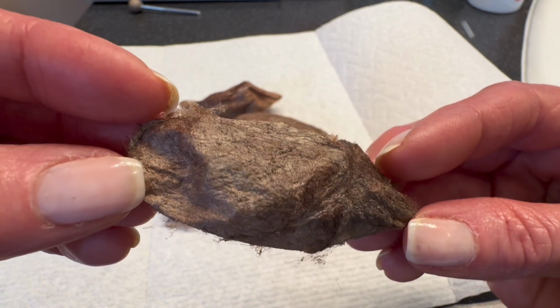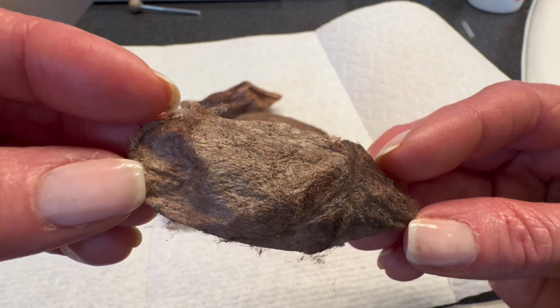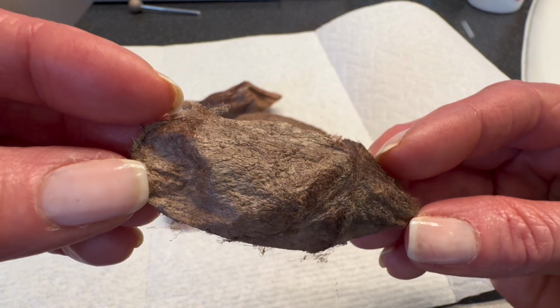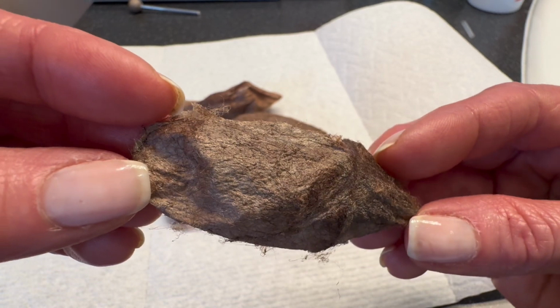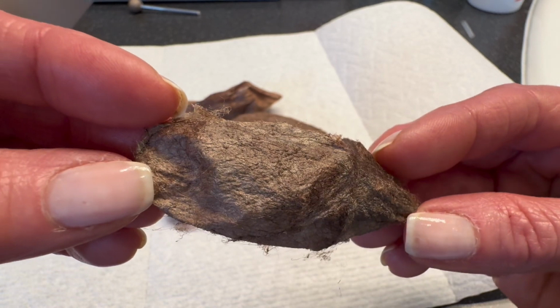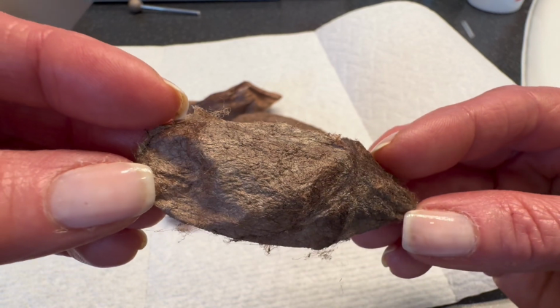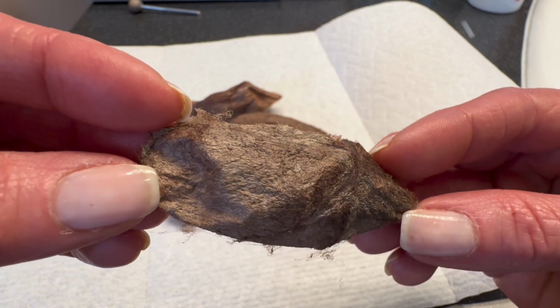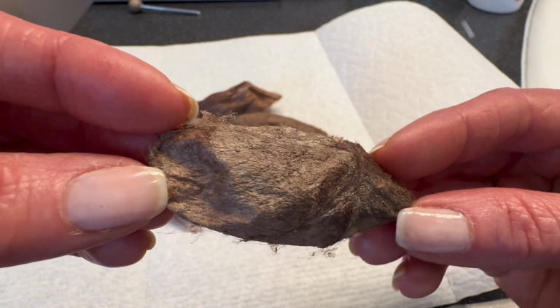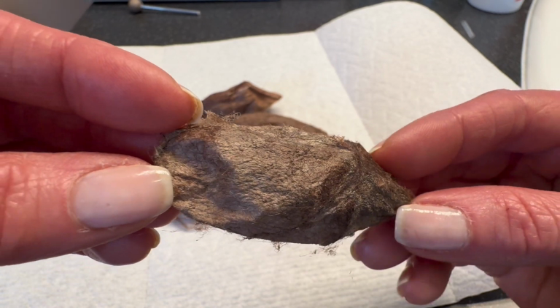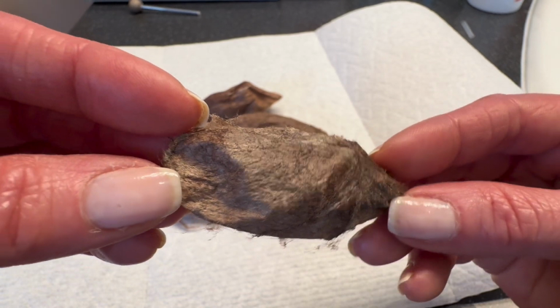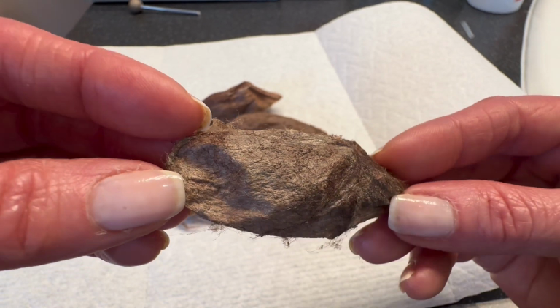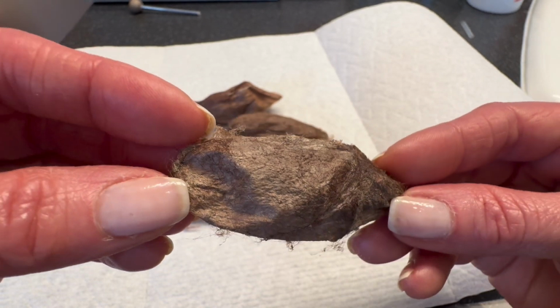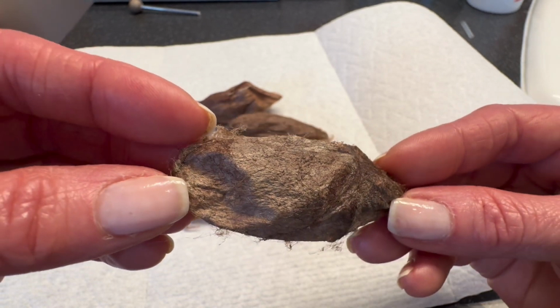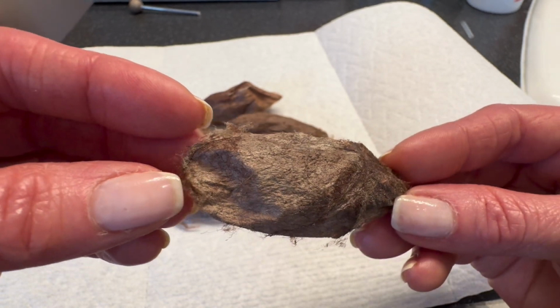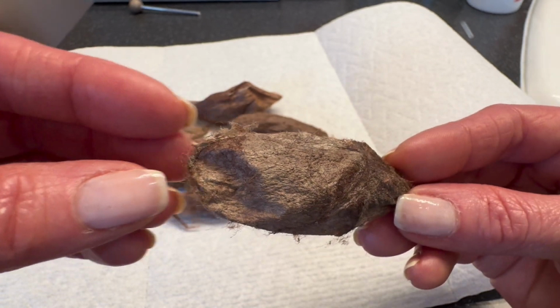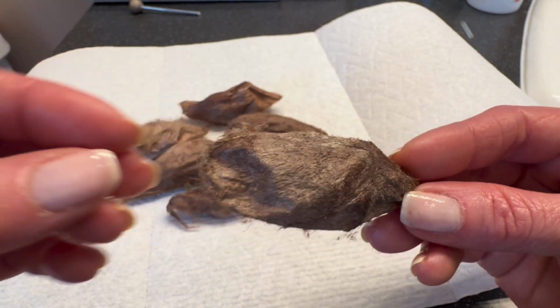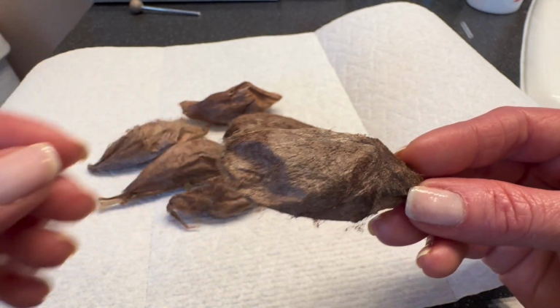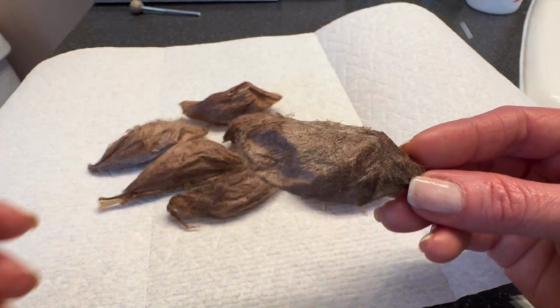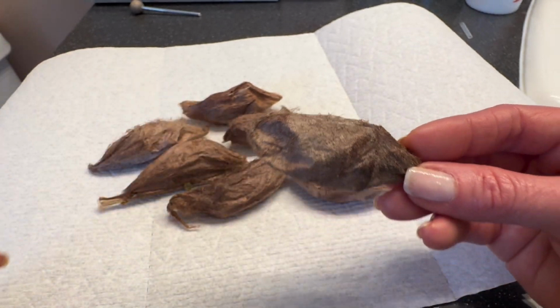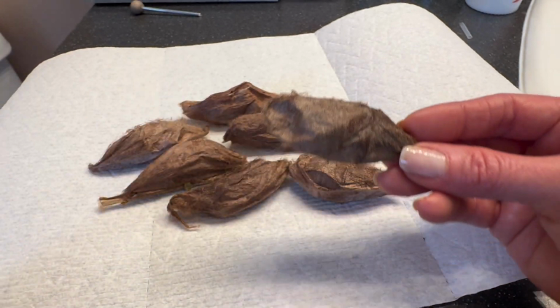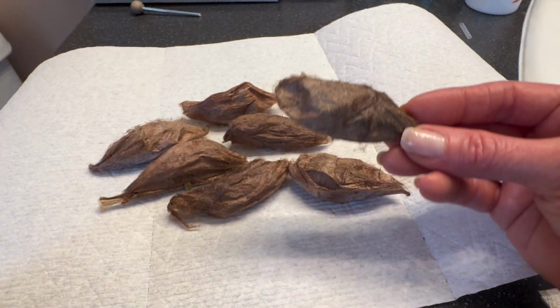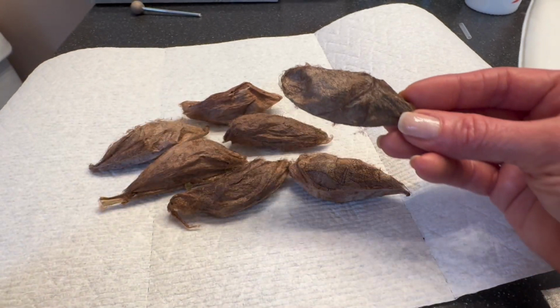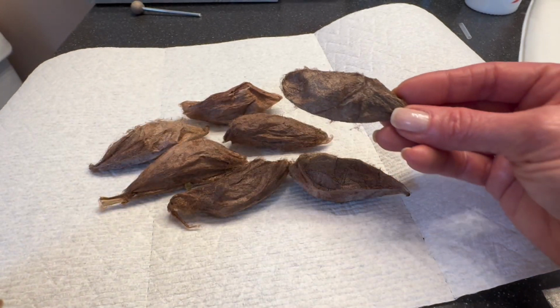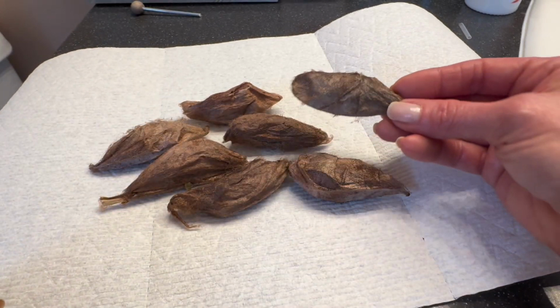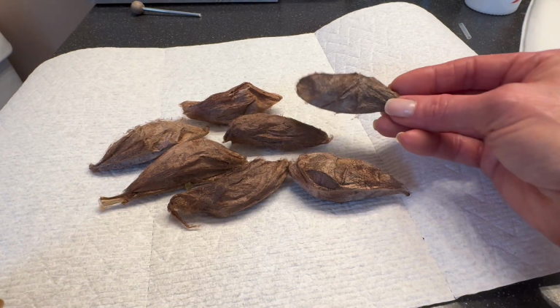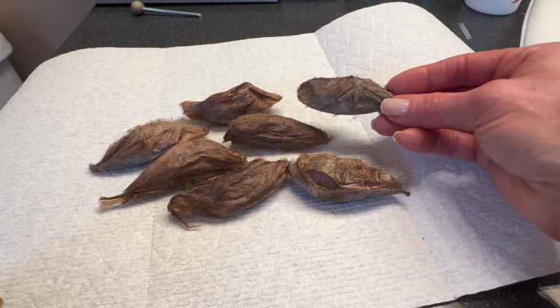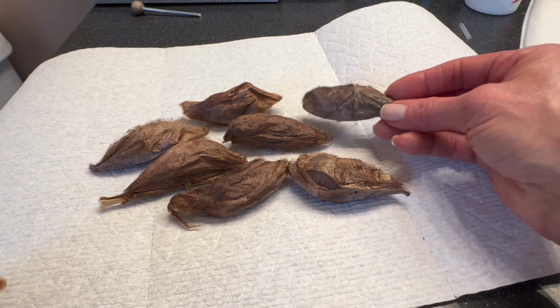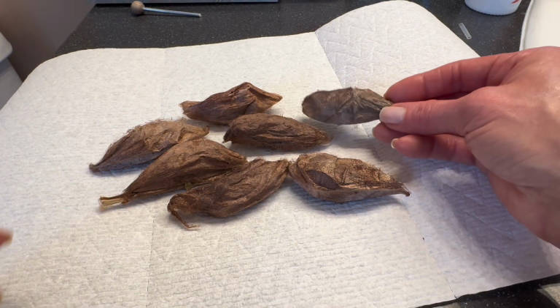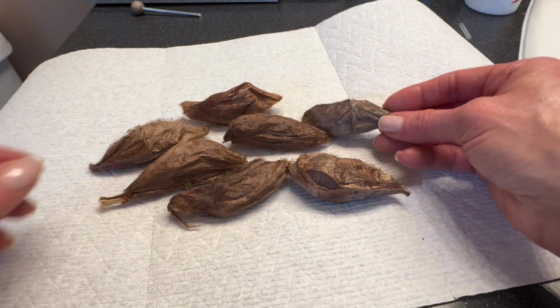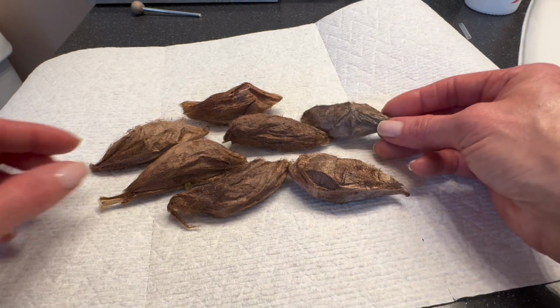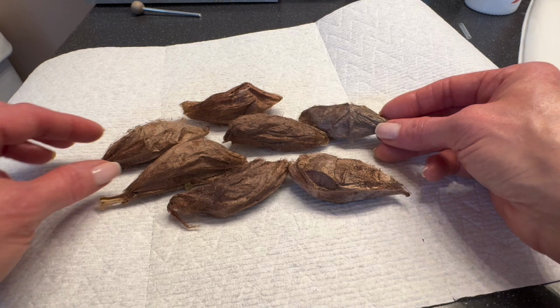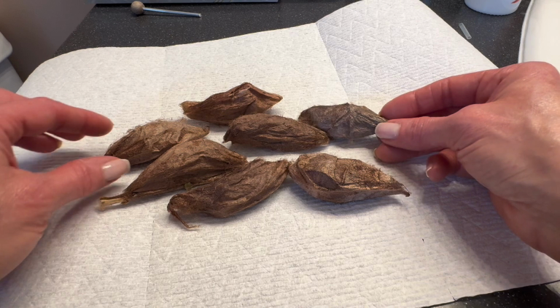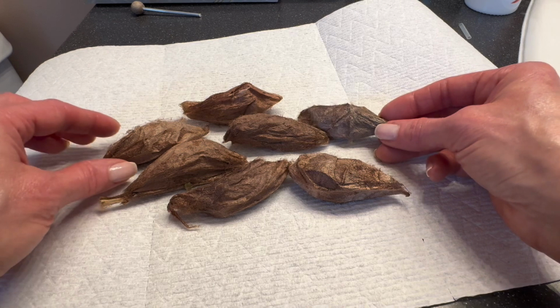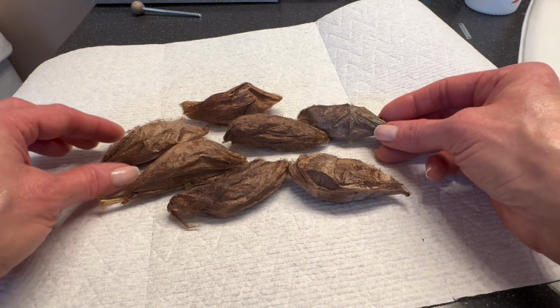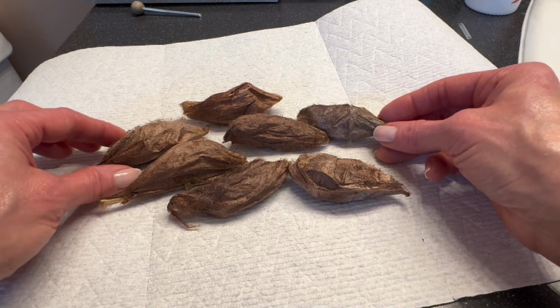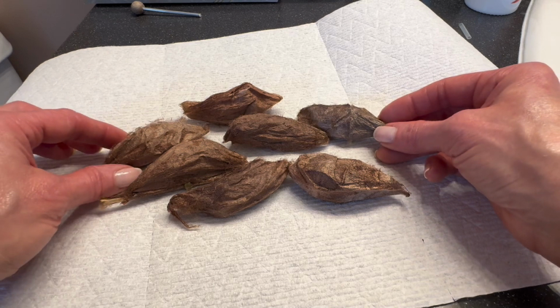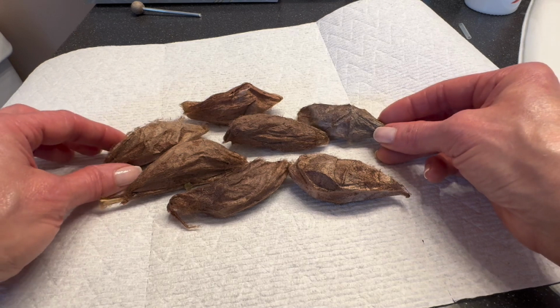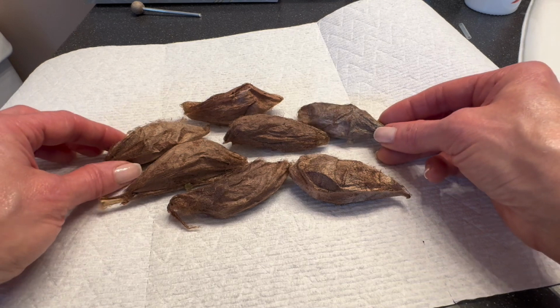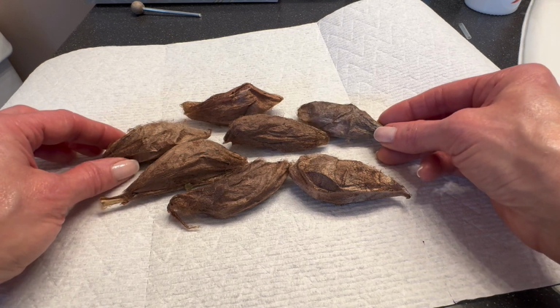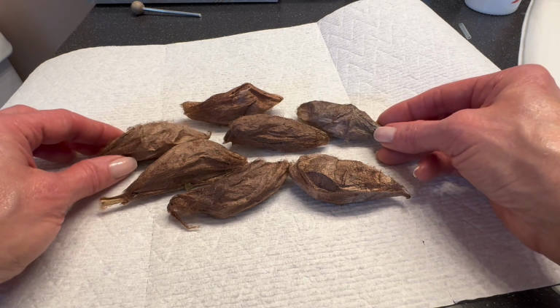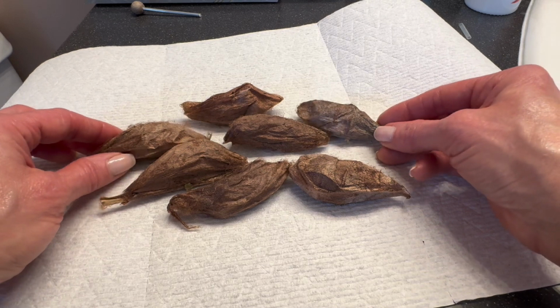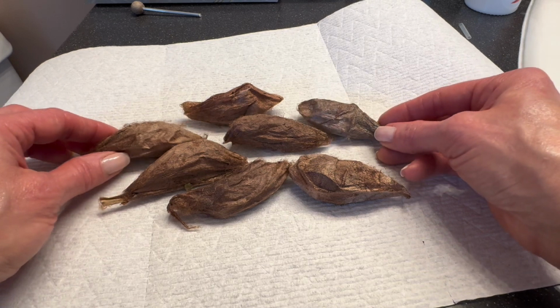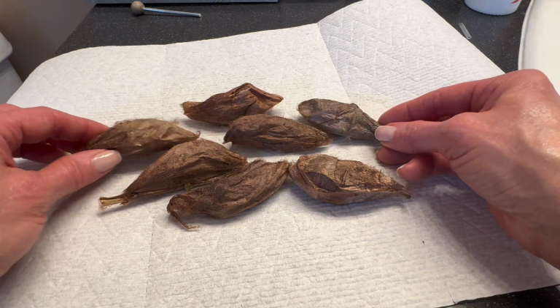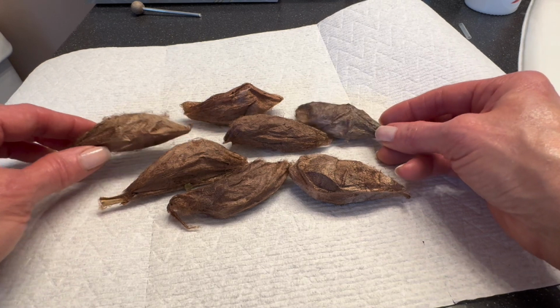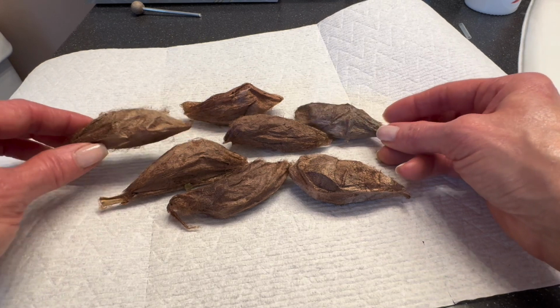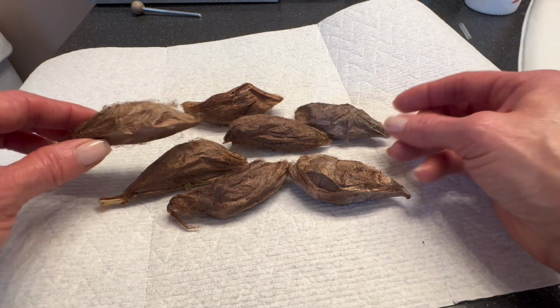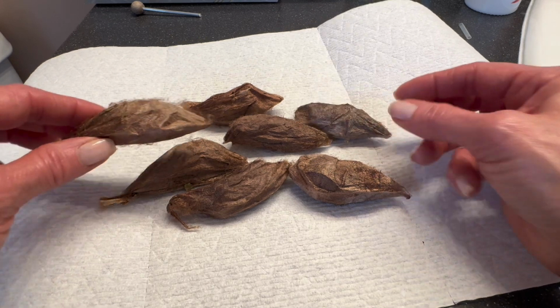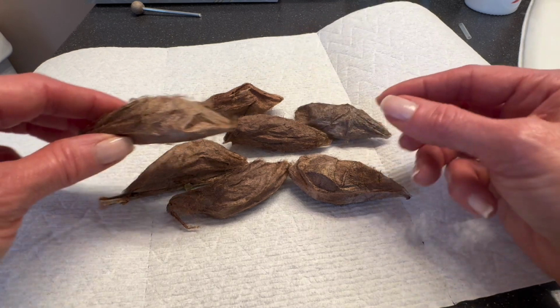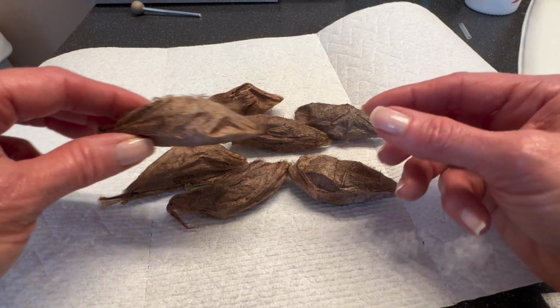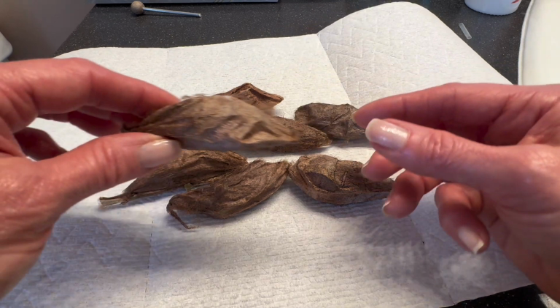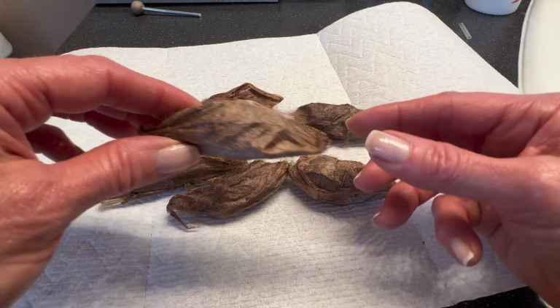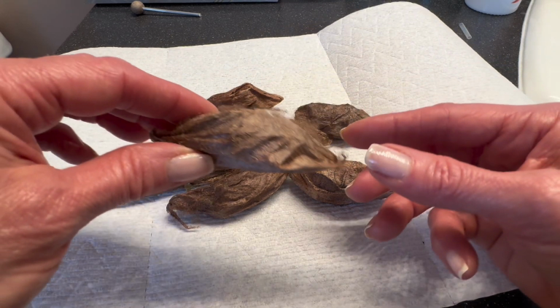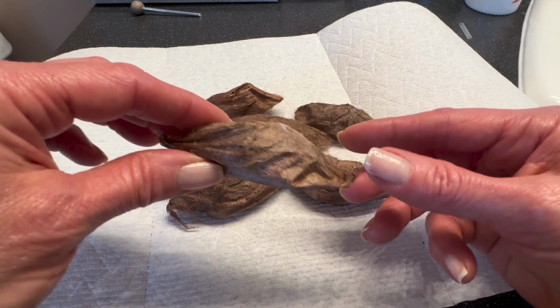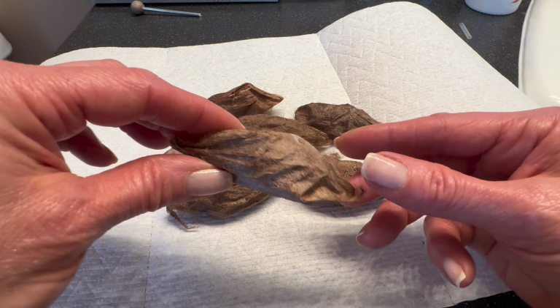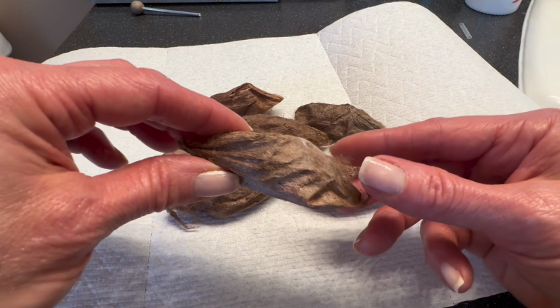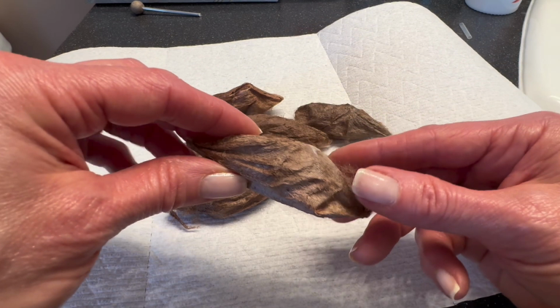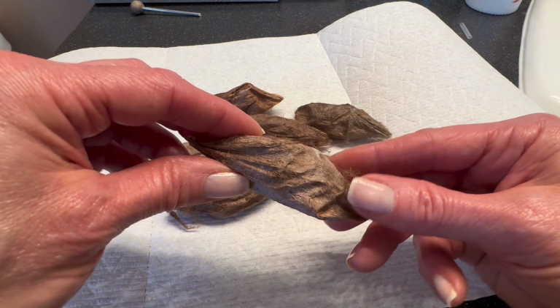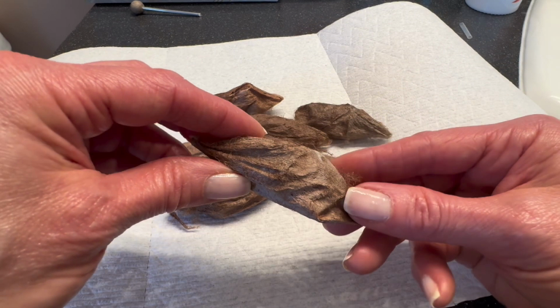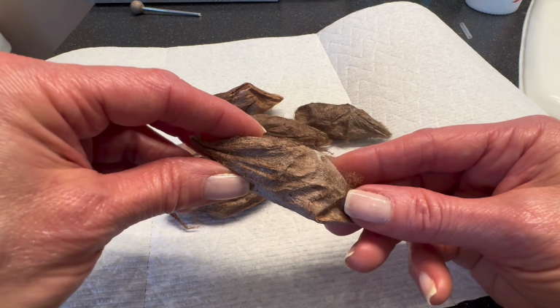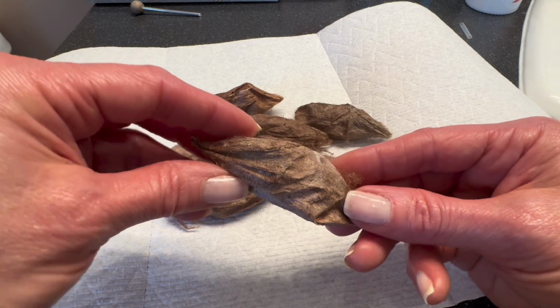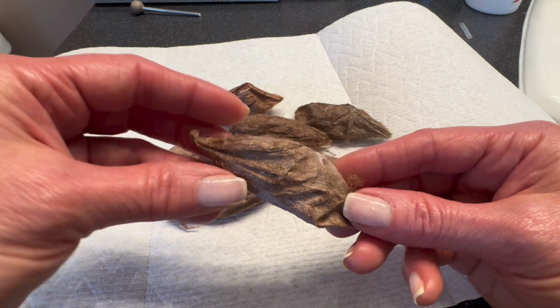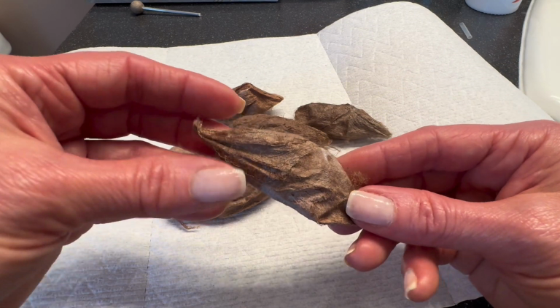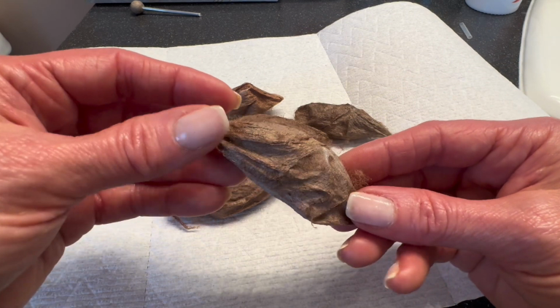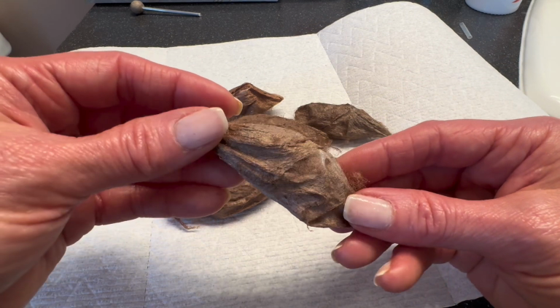These large beautiful moths are likely just weeks away from emerging, and if you haven't already subscribed, please do if you would like to see how truly spectacular they are.